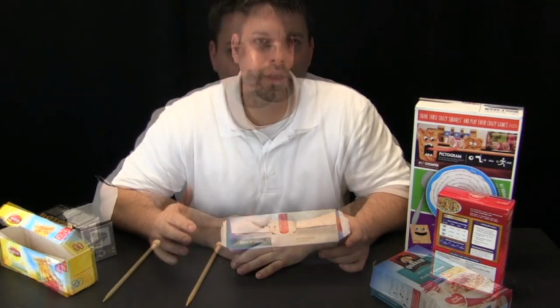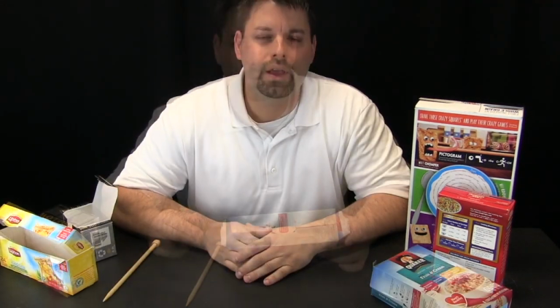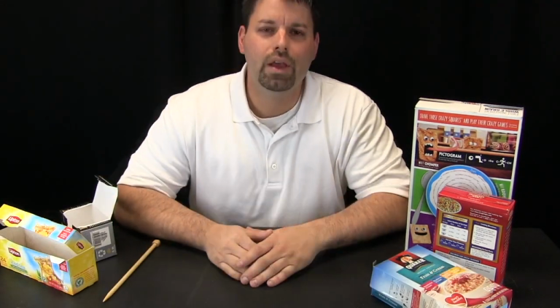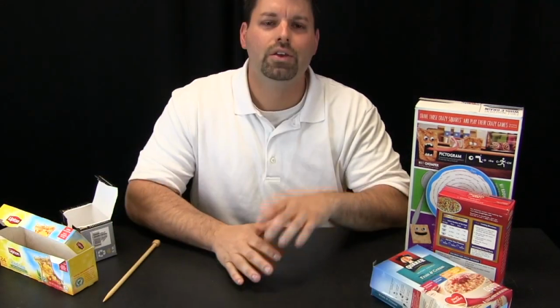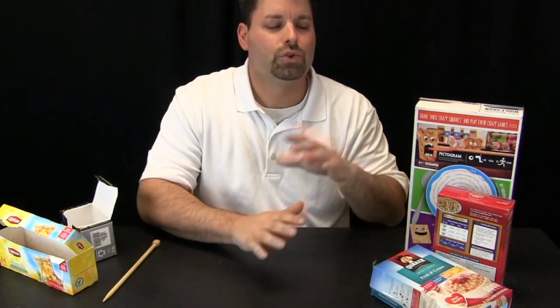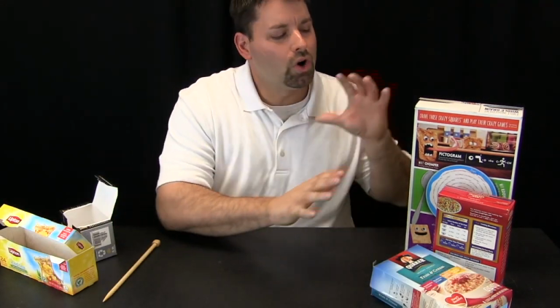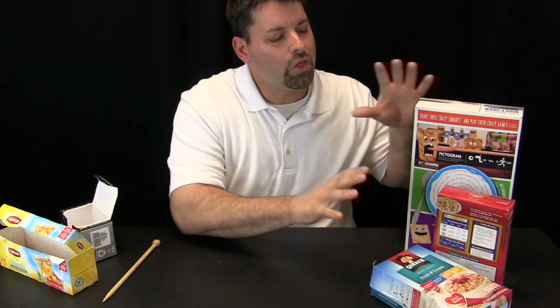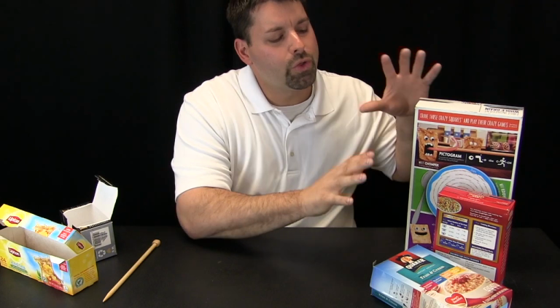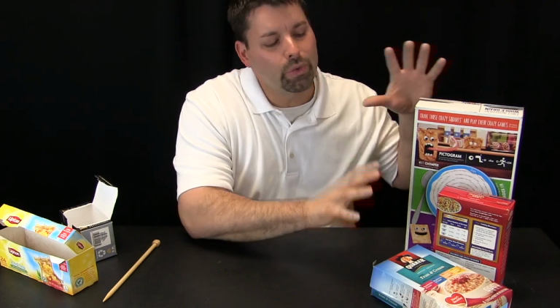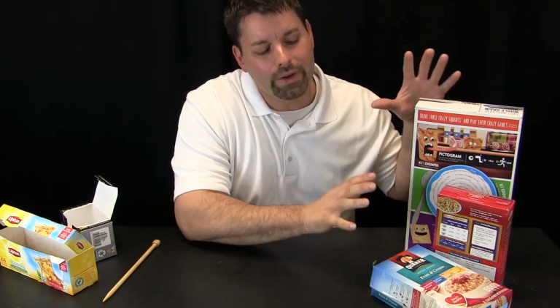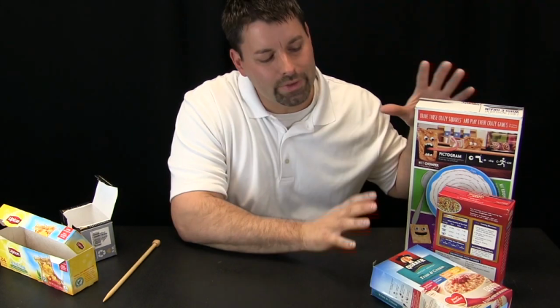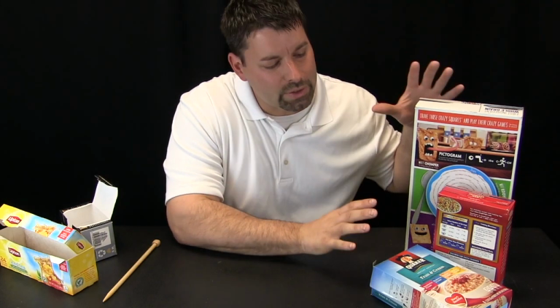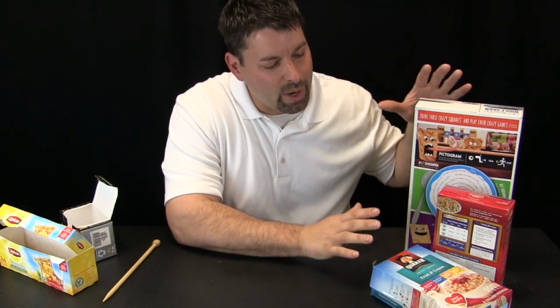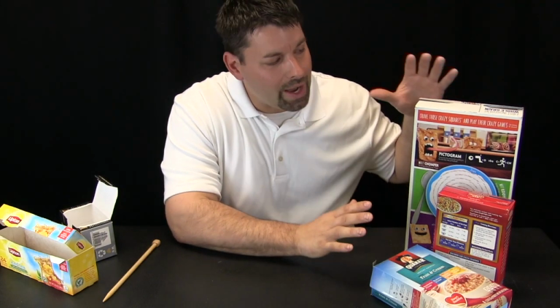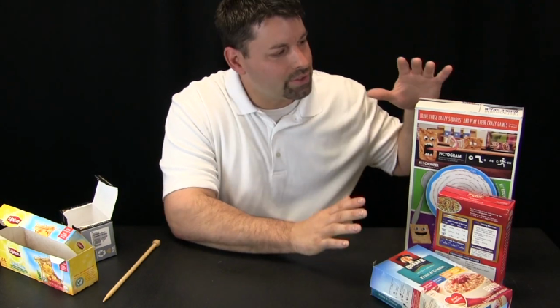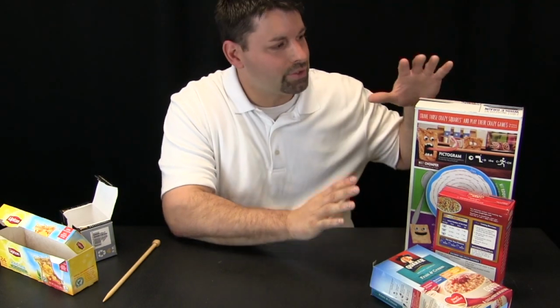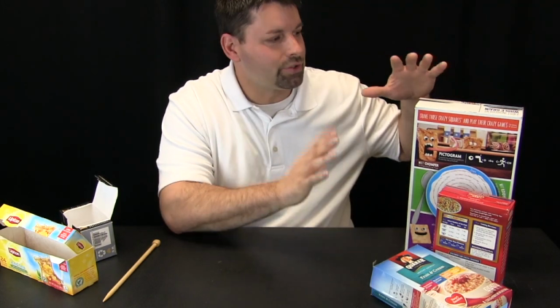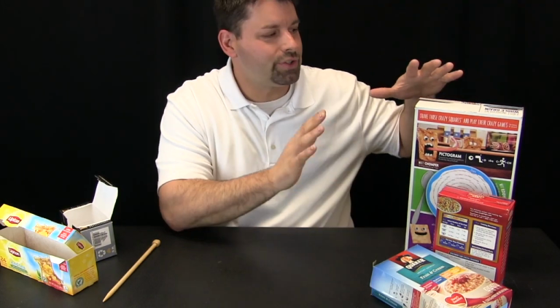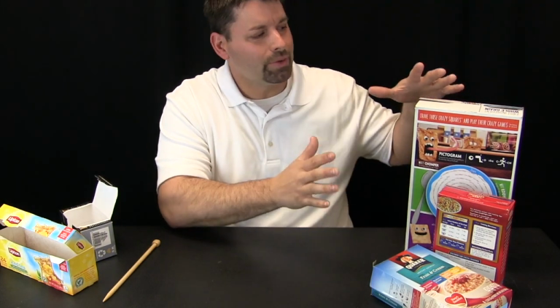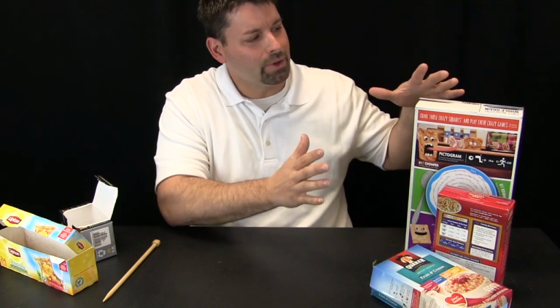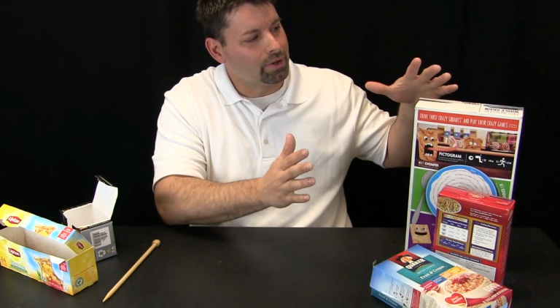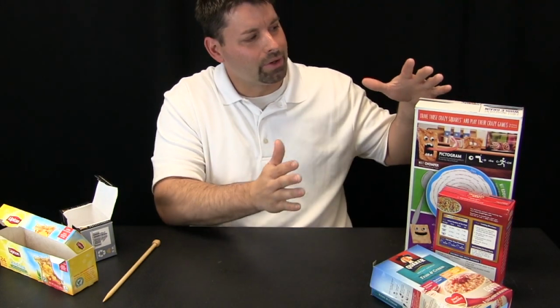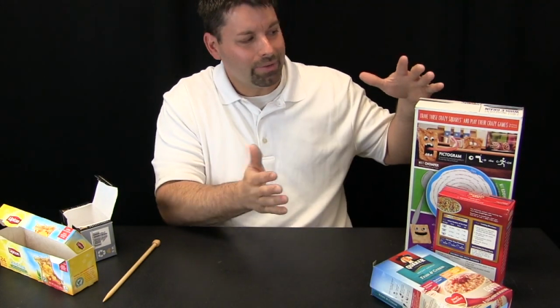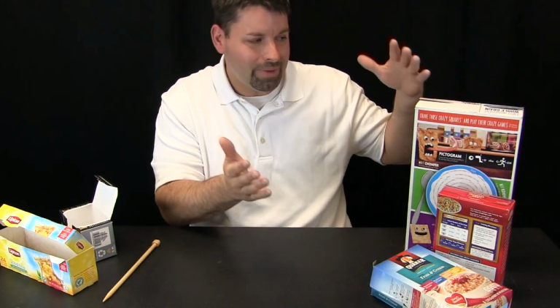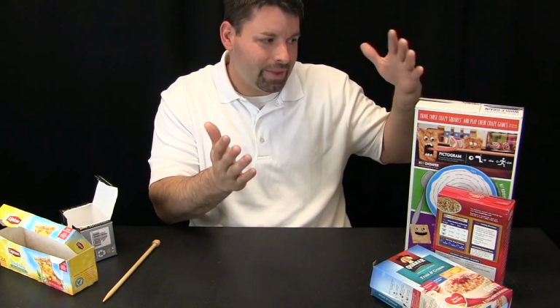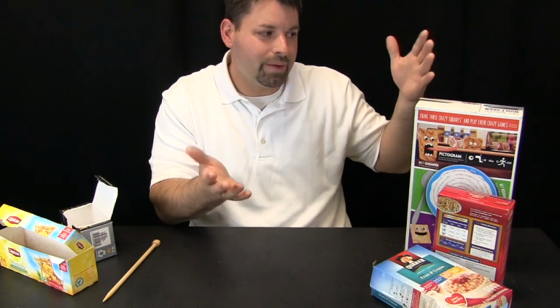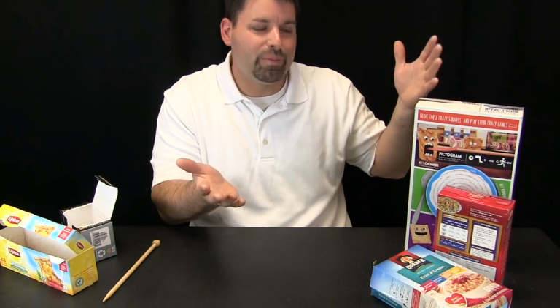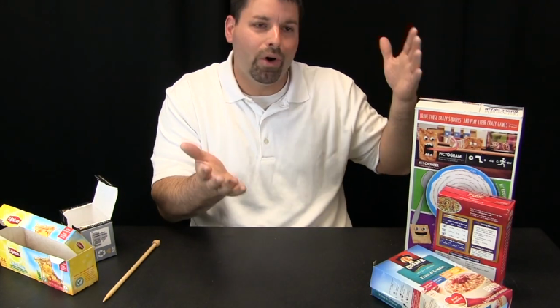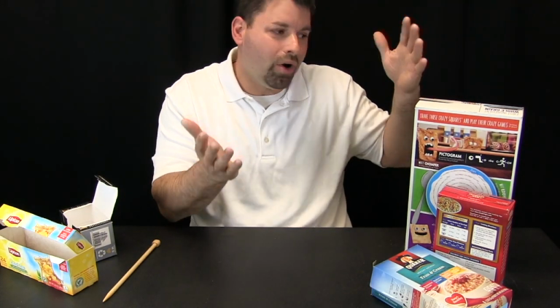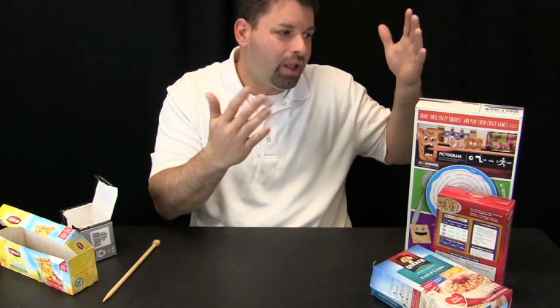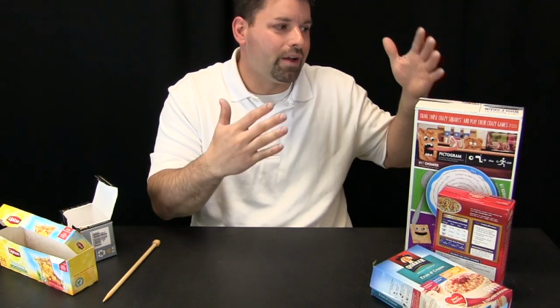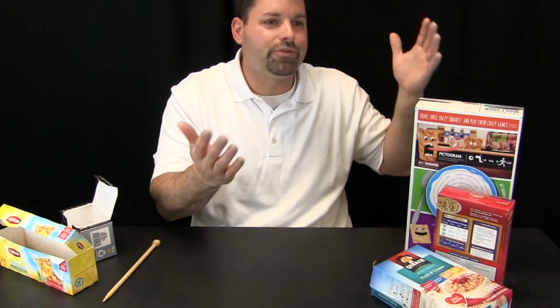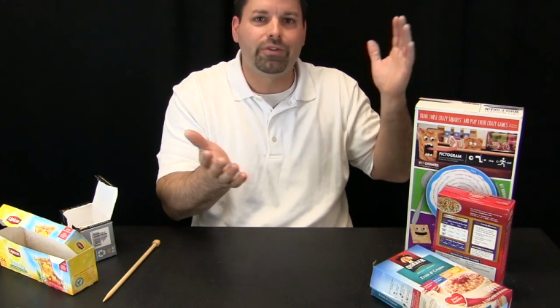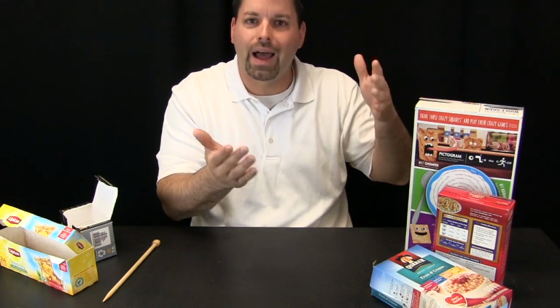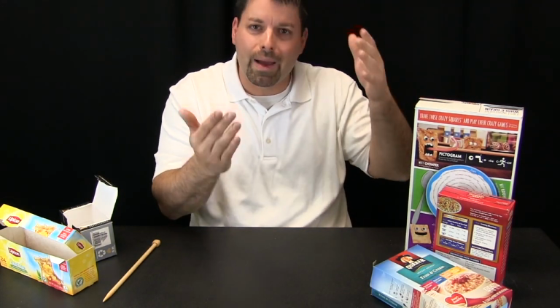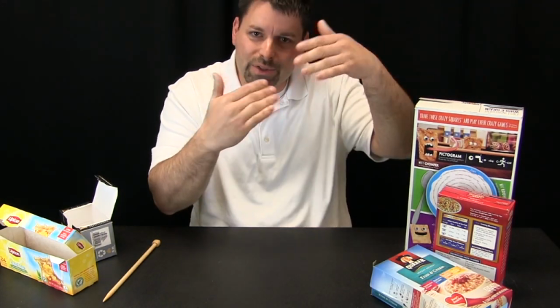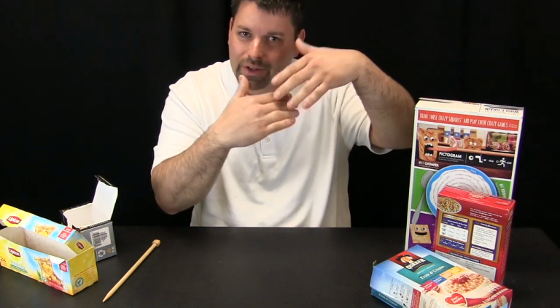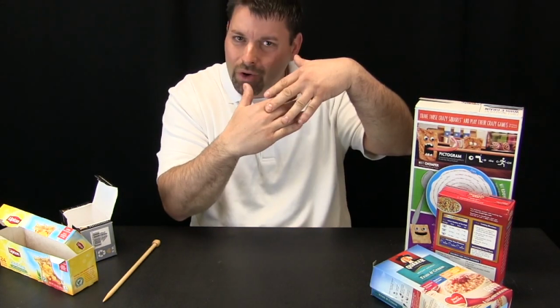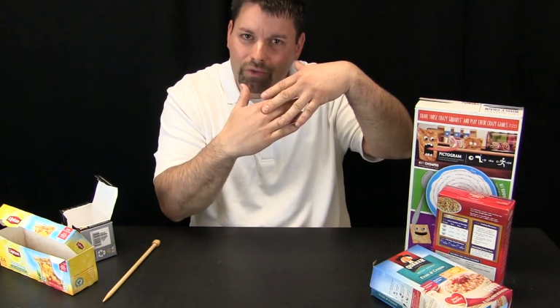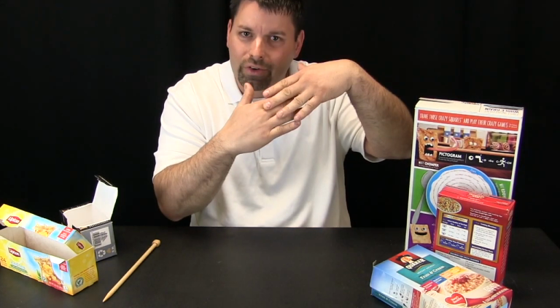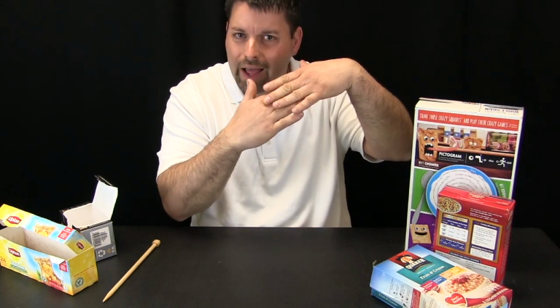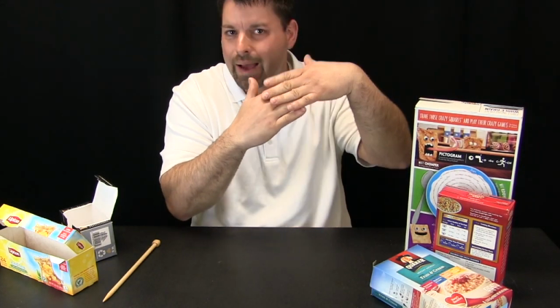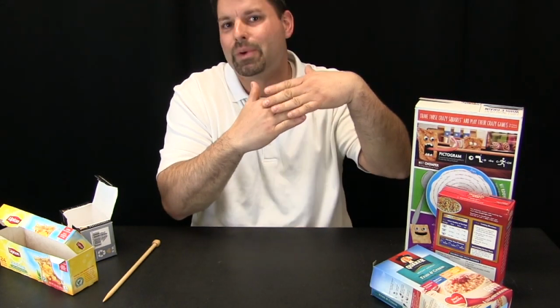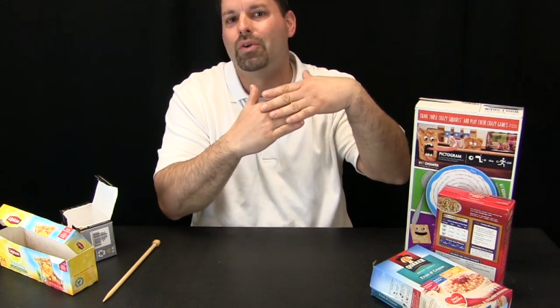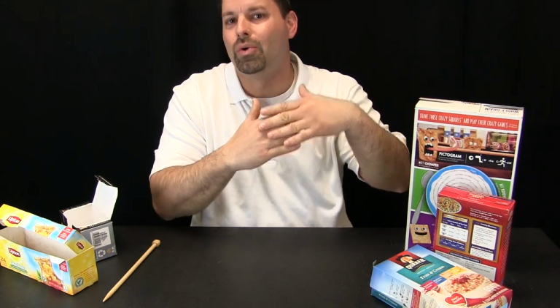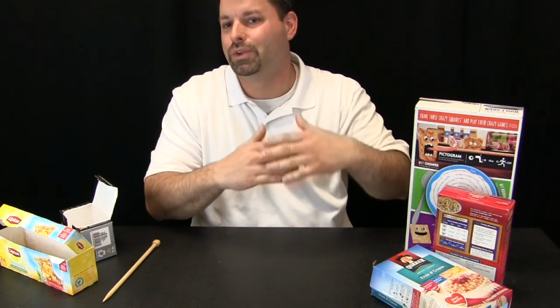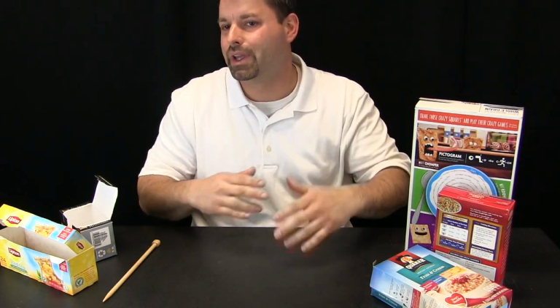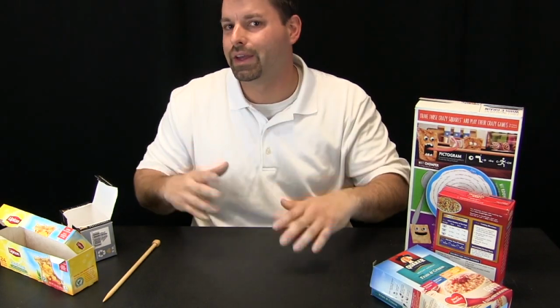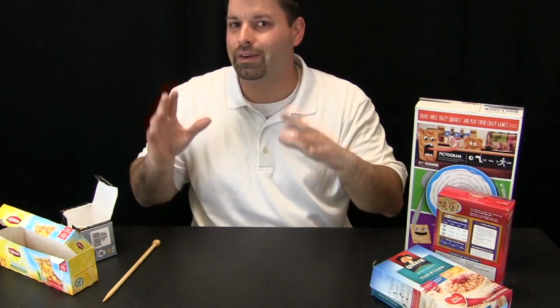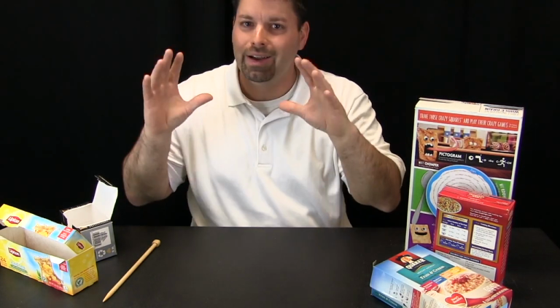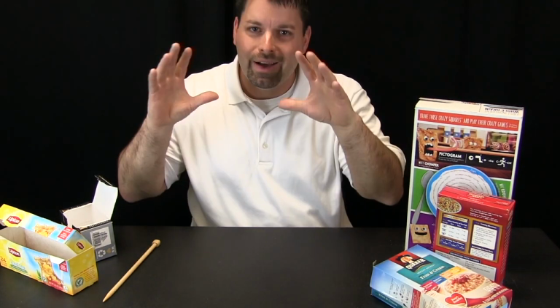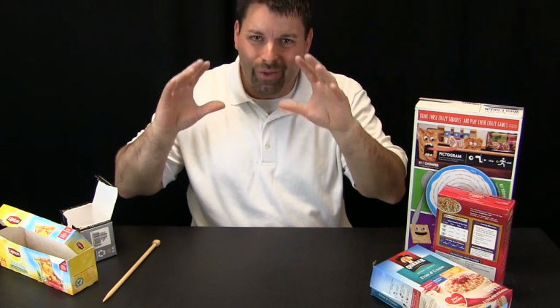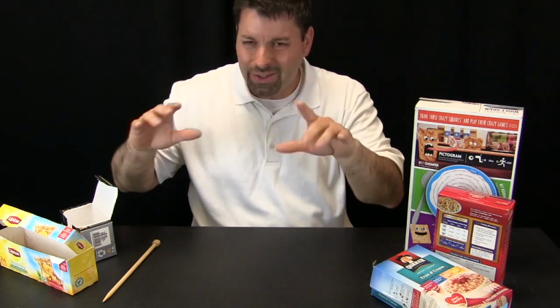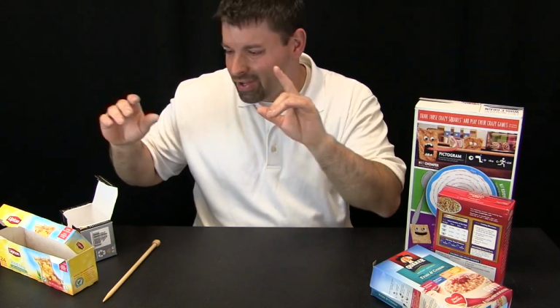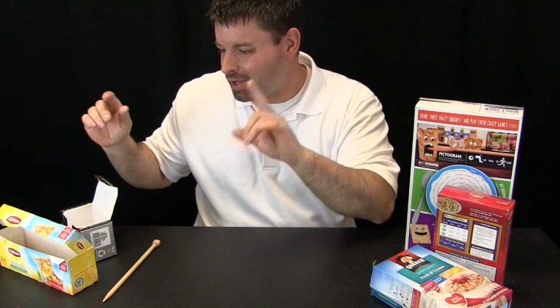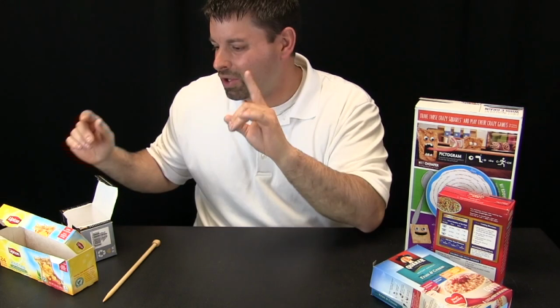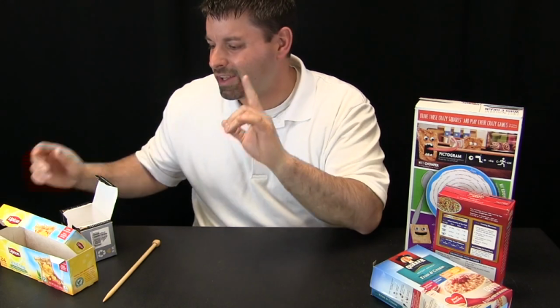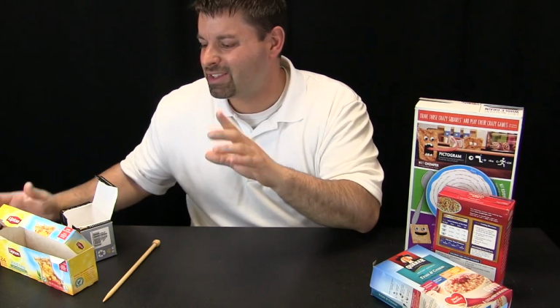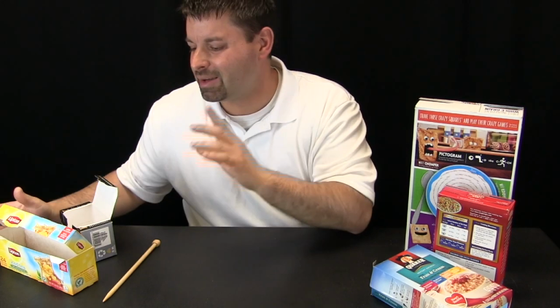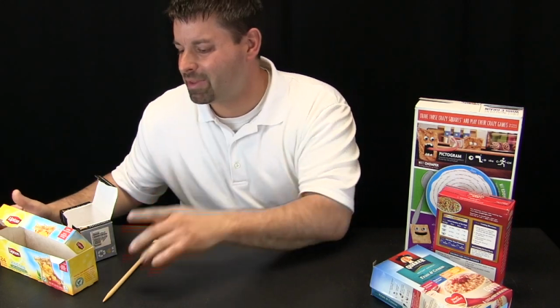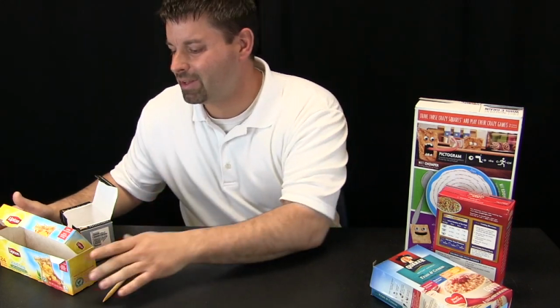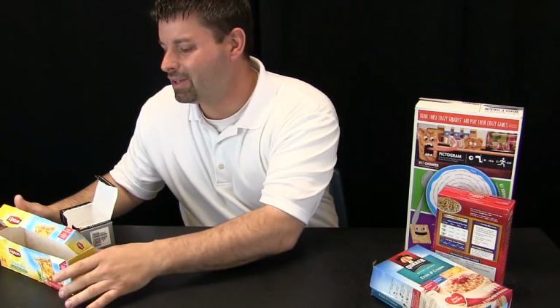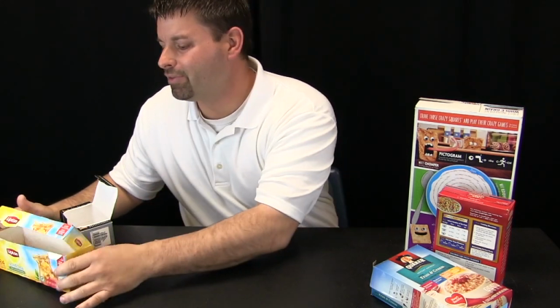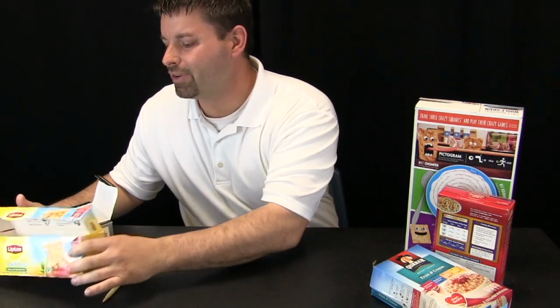So all three of these boxes are similar in that they all have flaps that overlap and hold together. Let us take a look at something different.